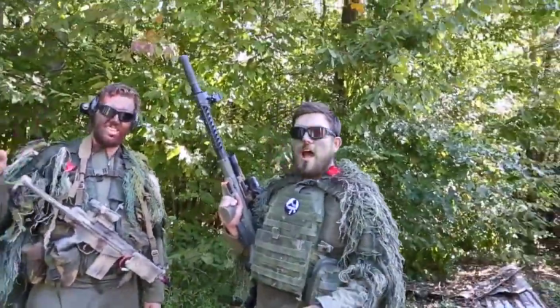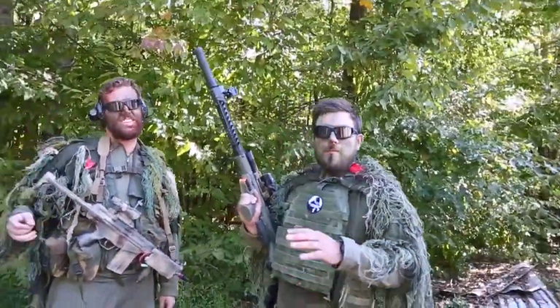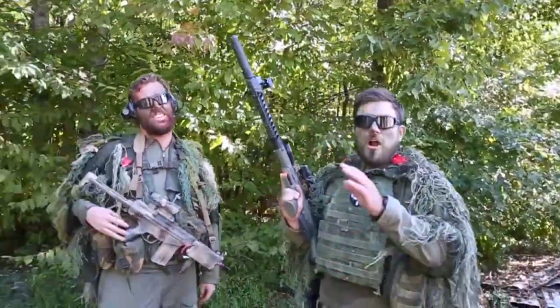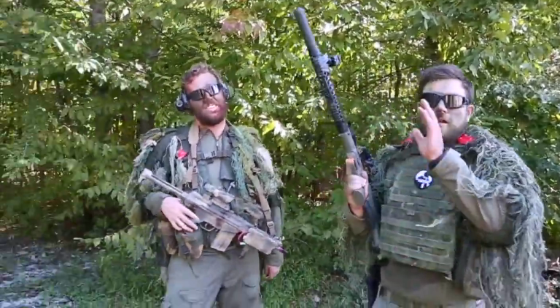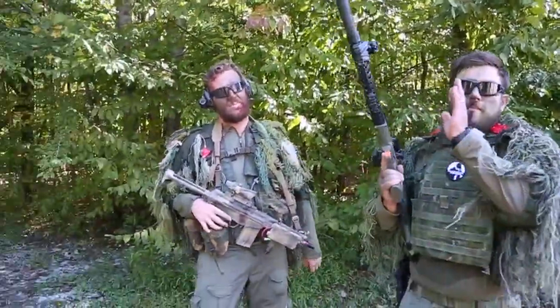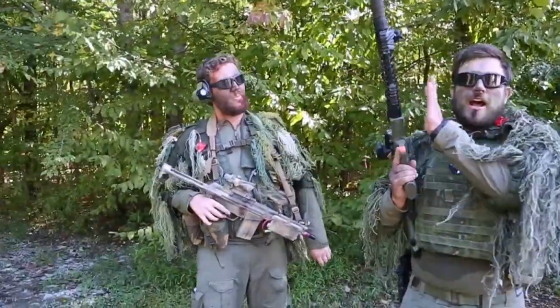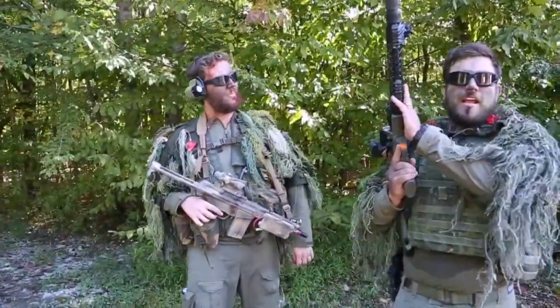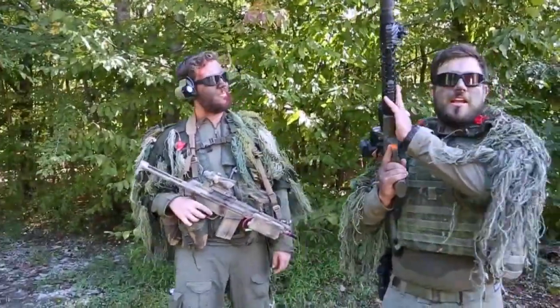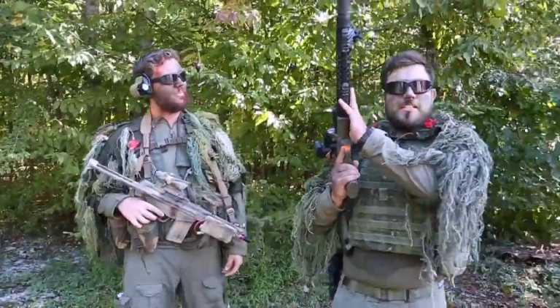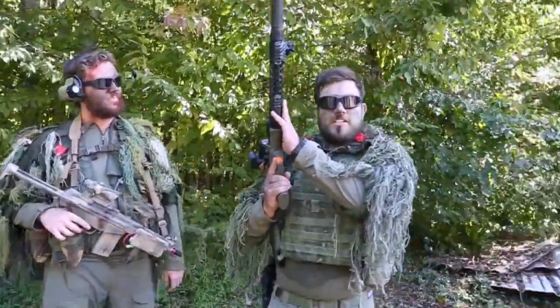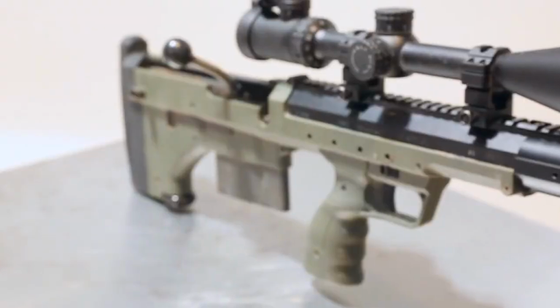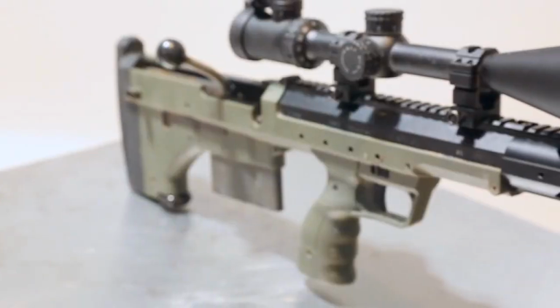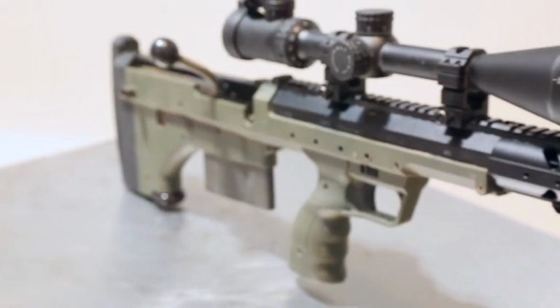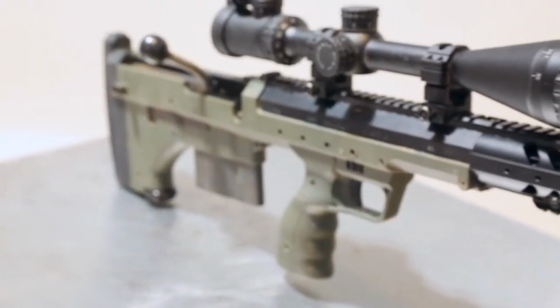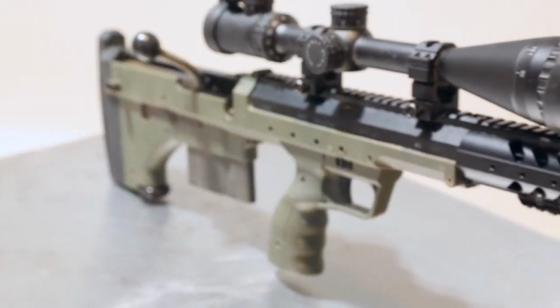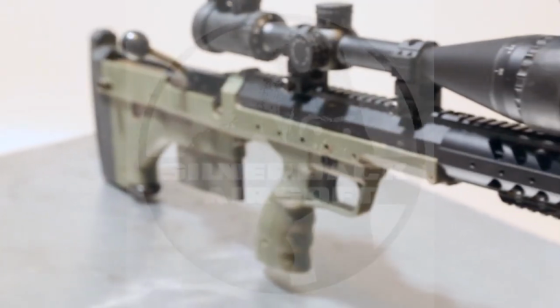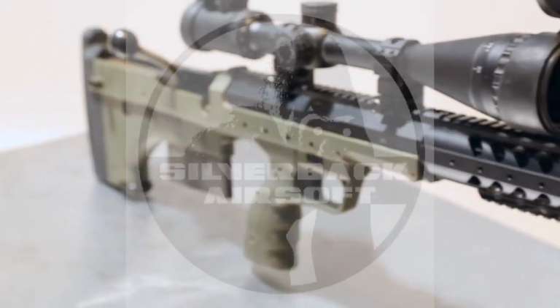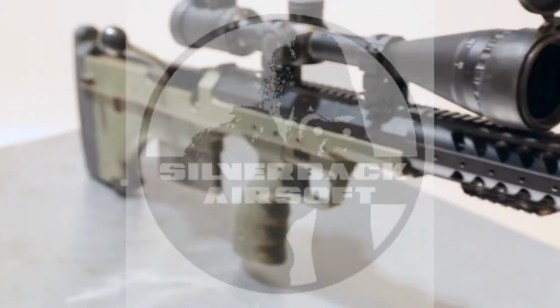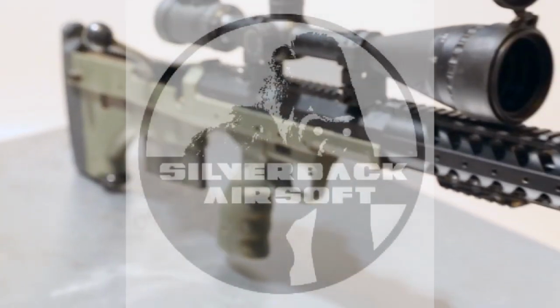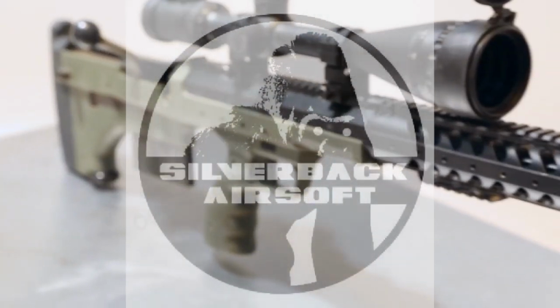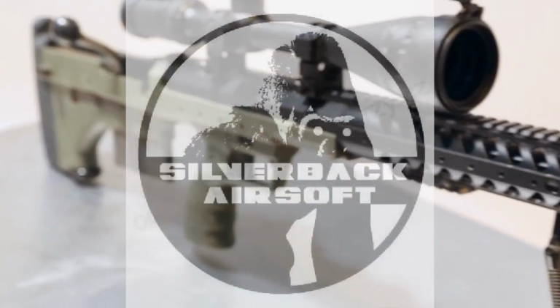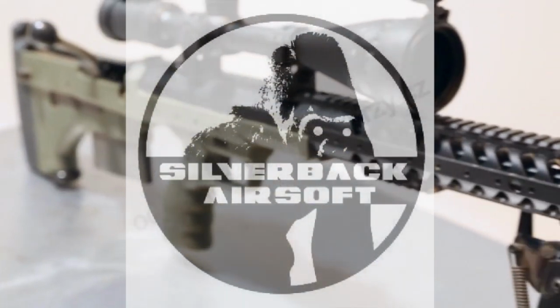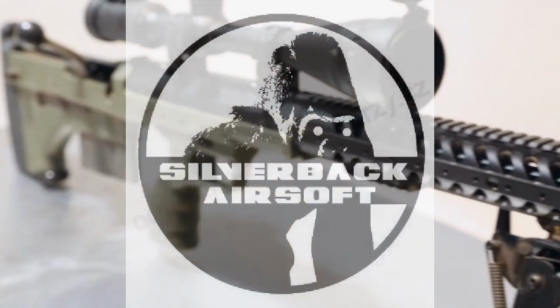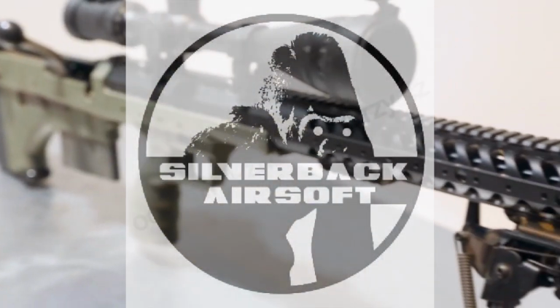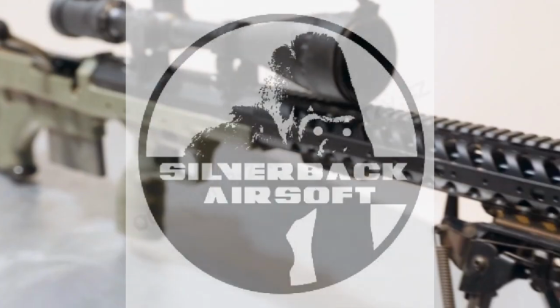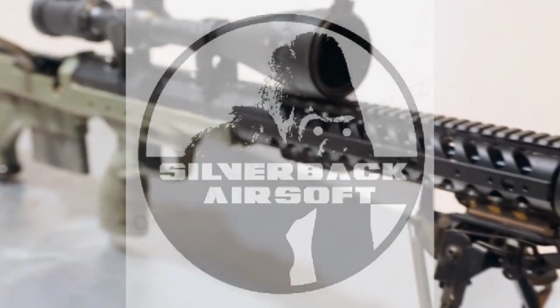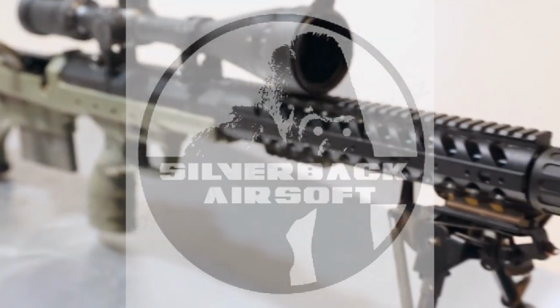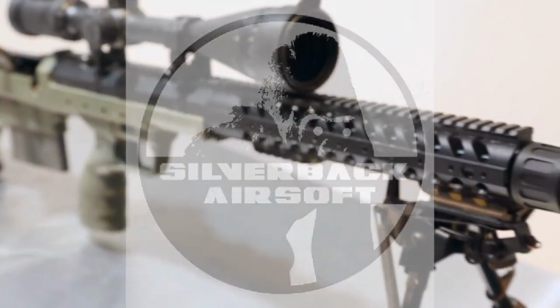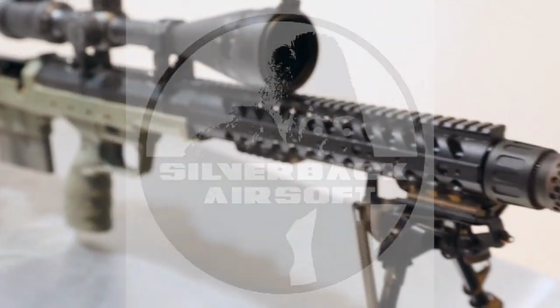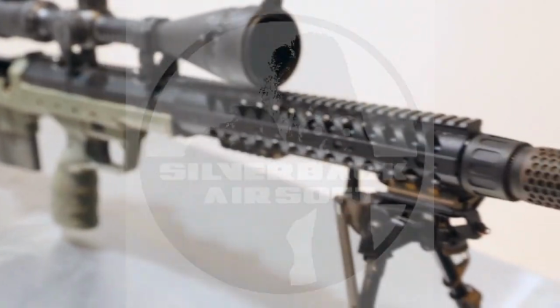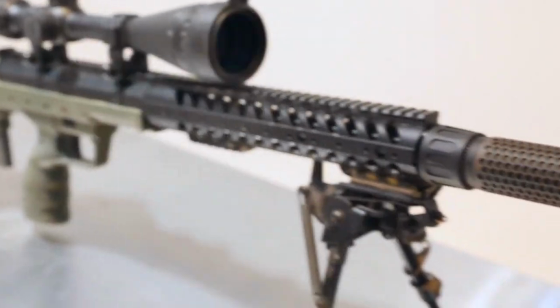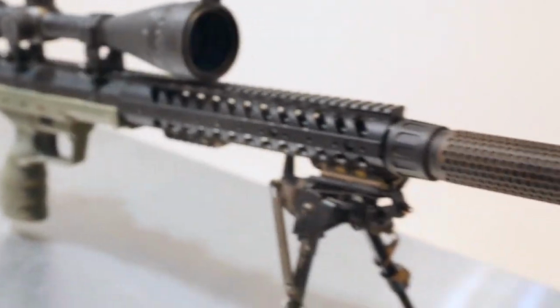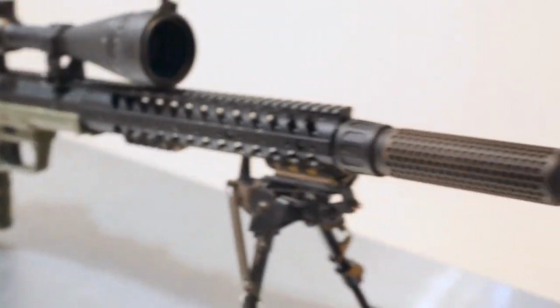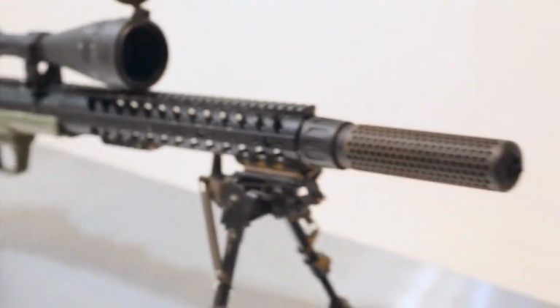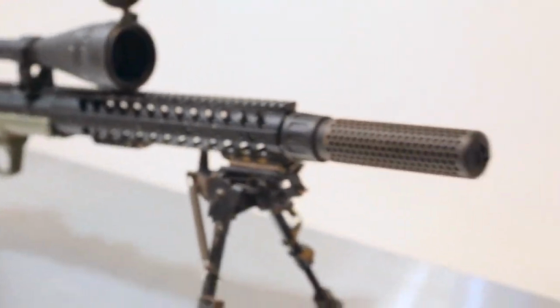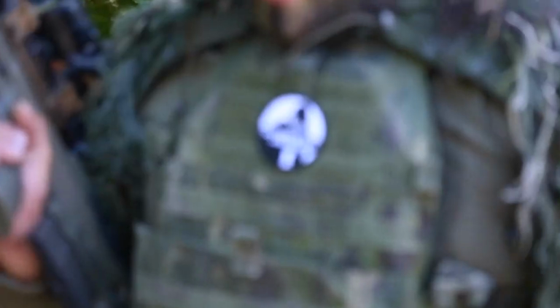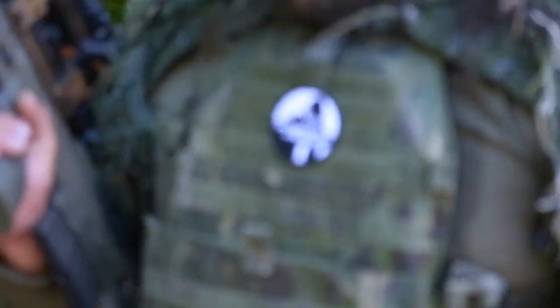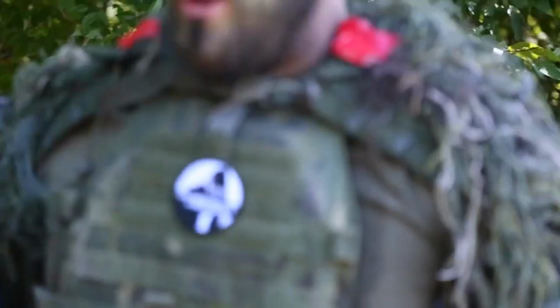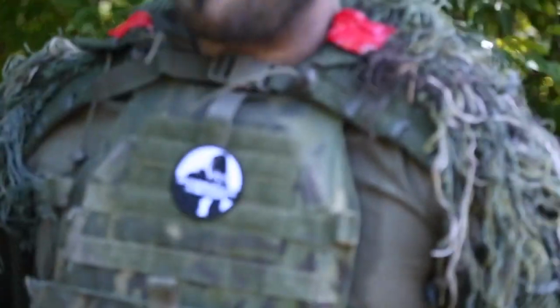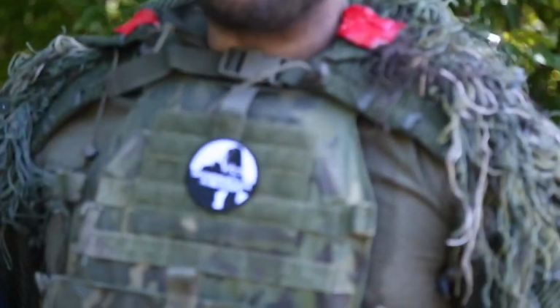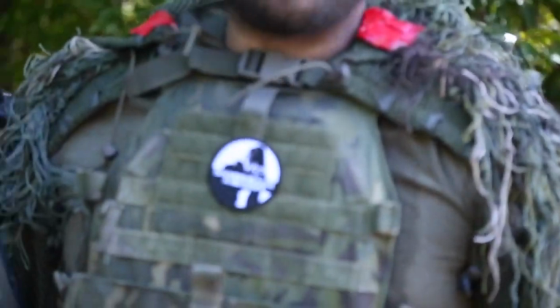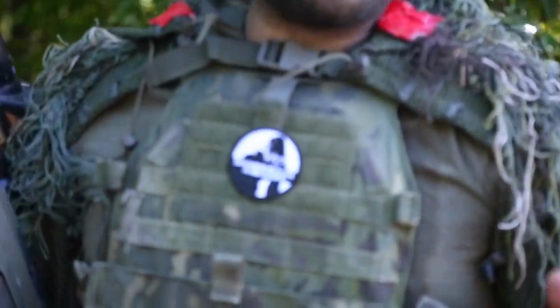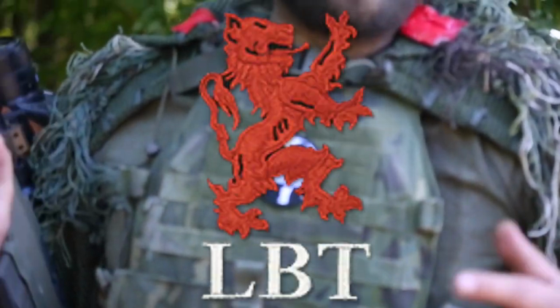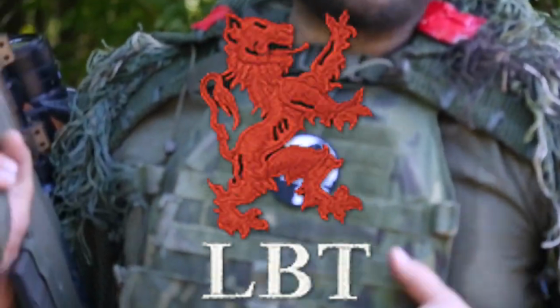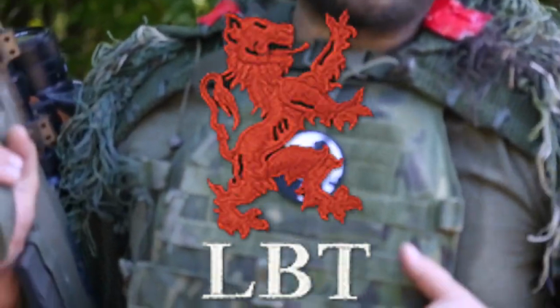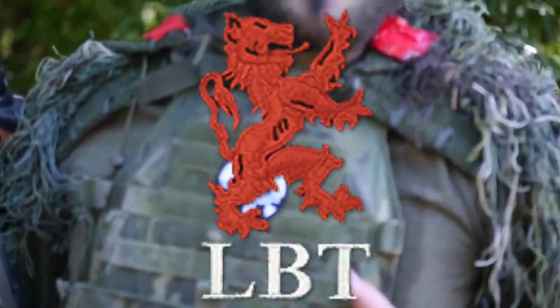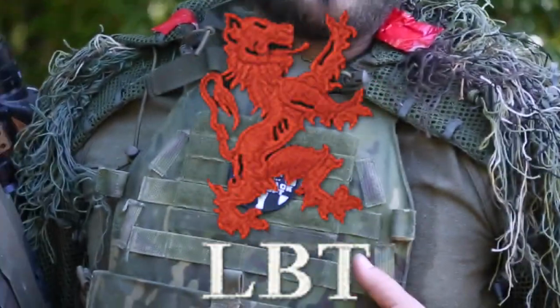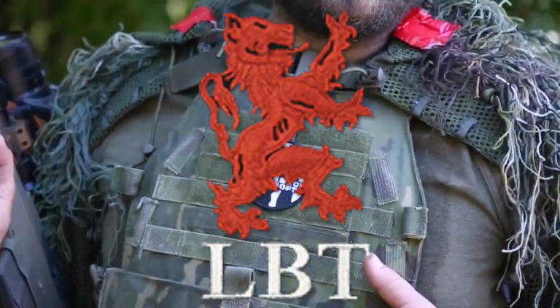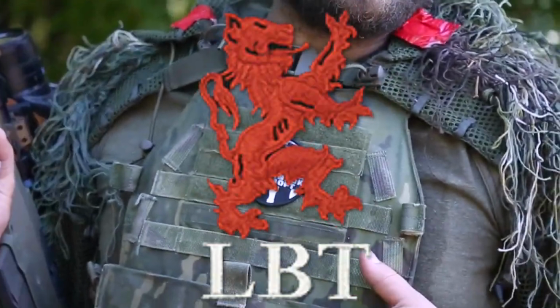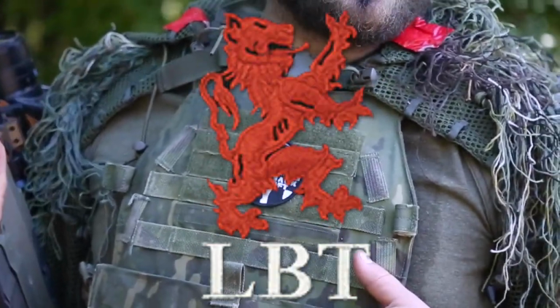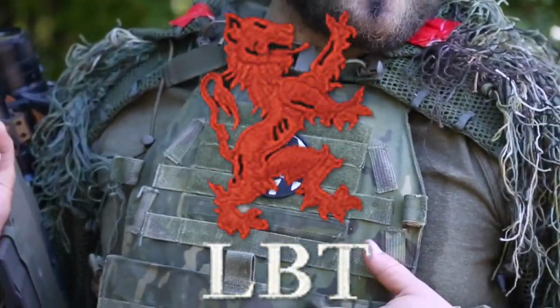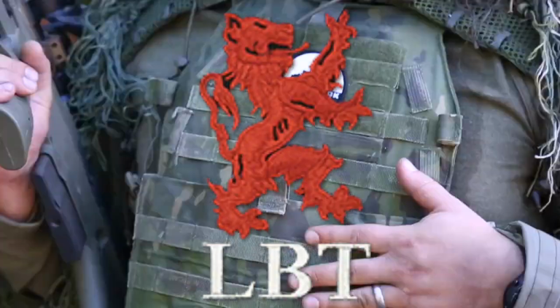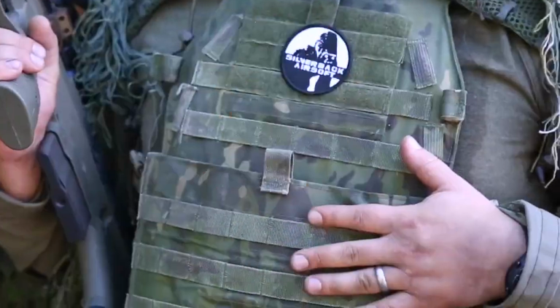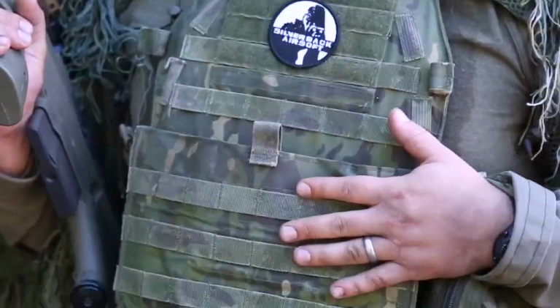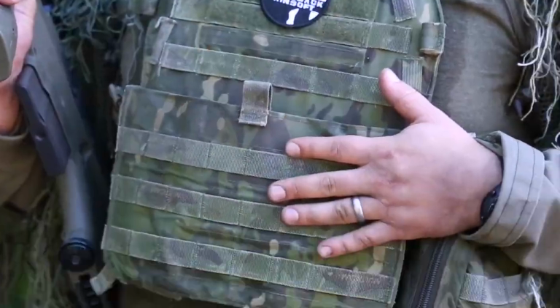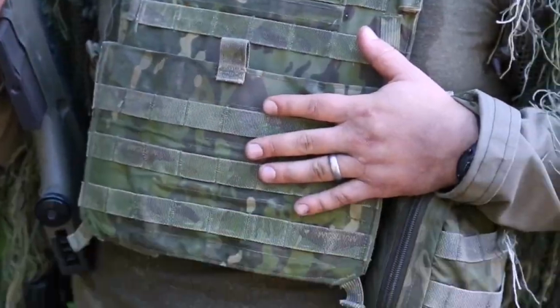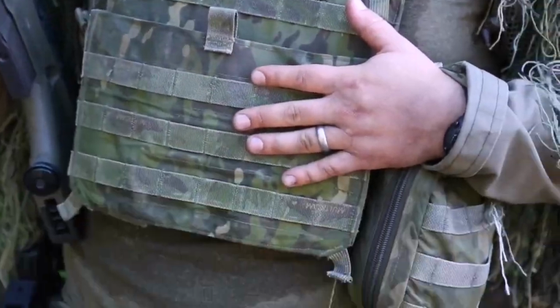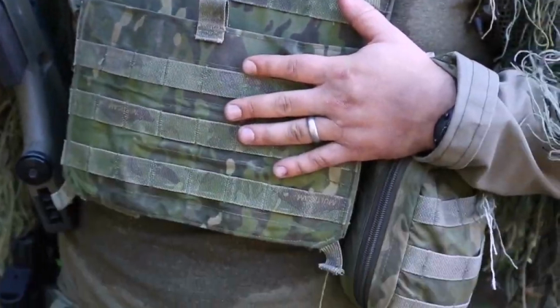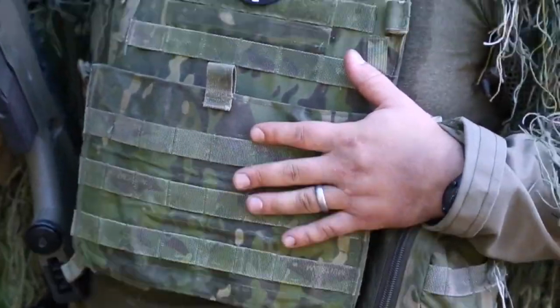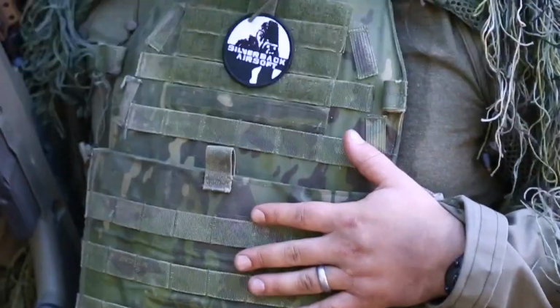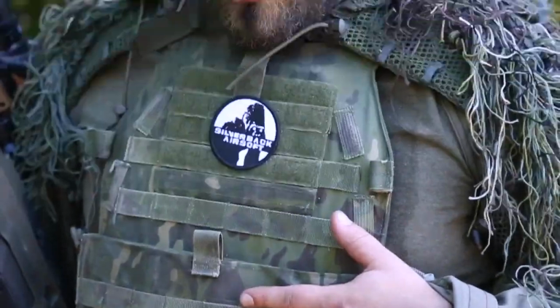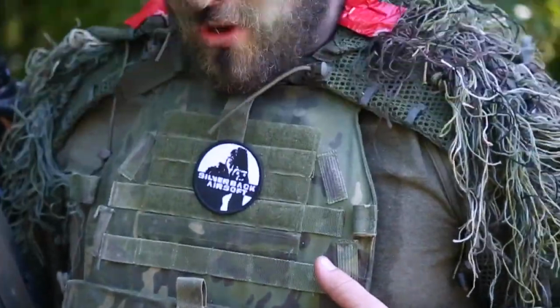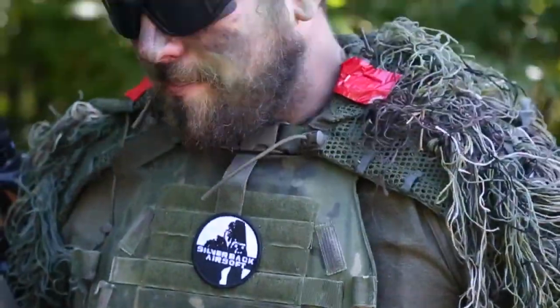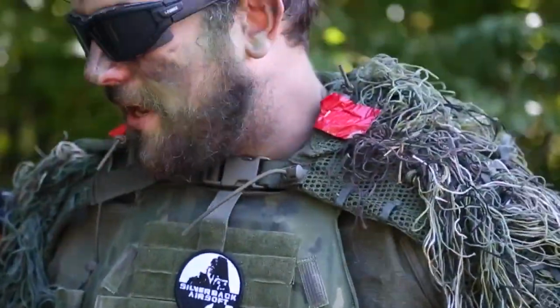I'm rocking my Silverback Air Swamp SRS today. I'm rocking my LBT 6094 in Multicam Tropic.